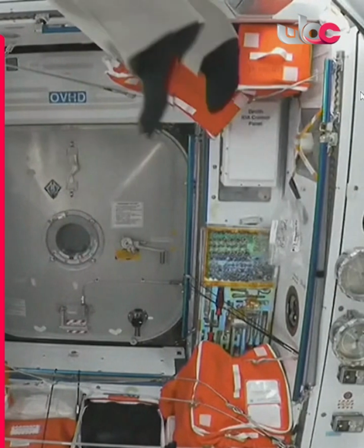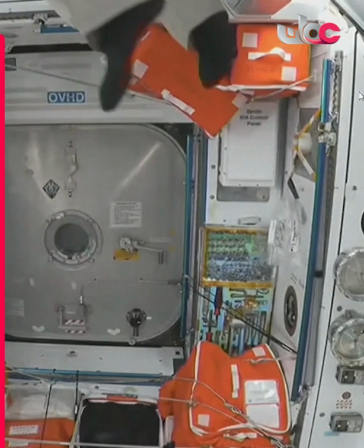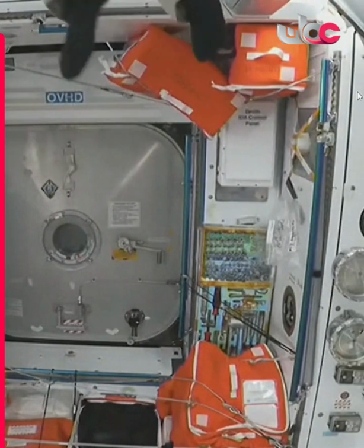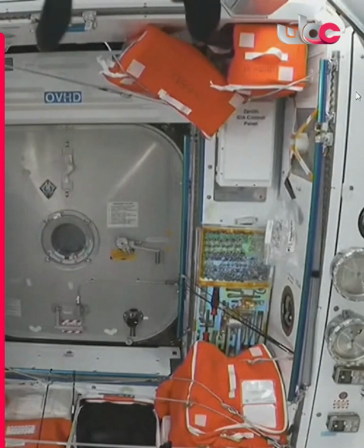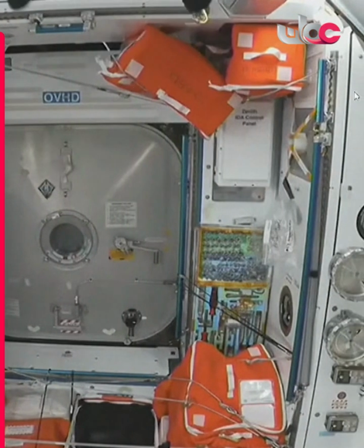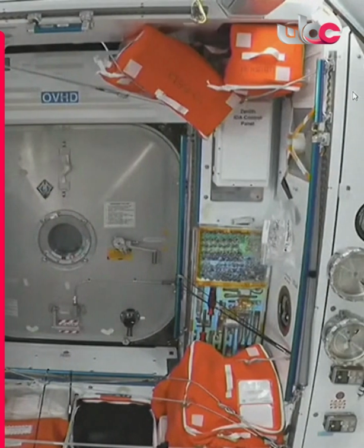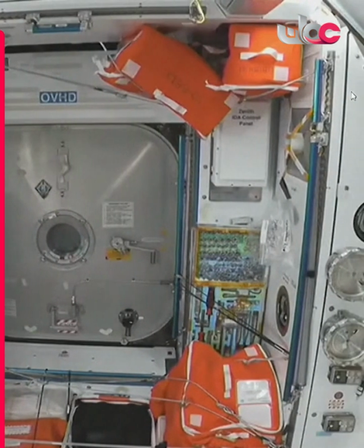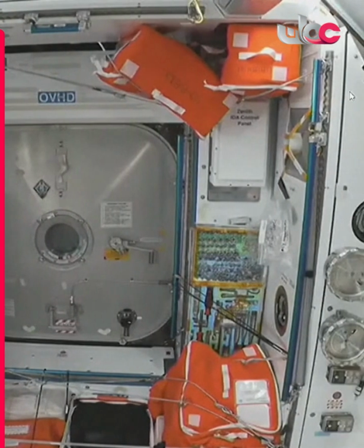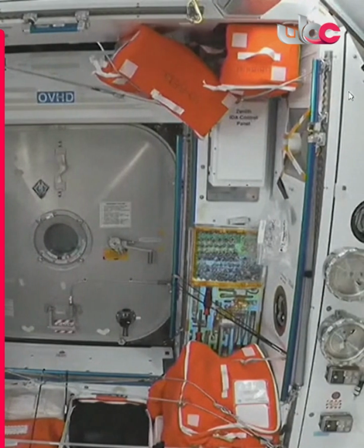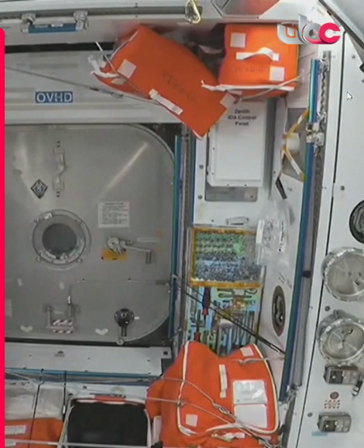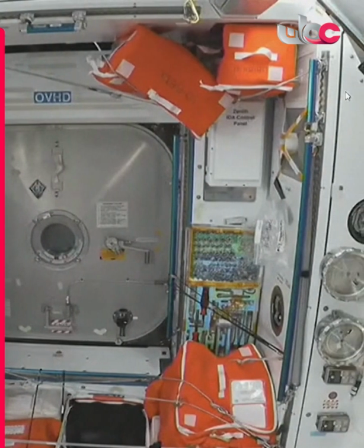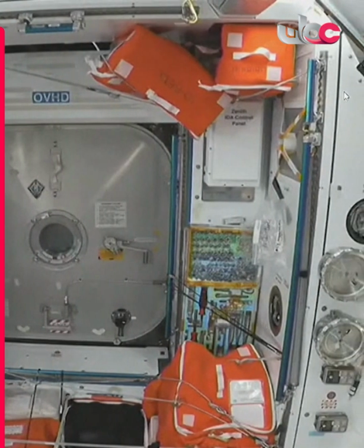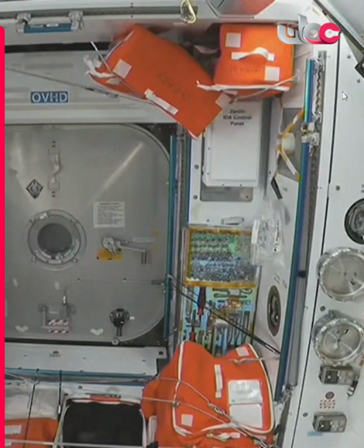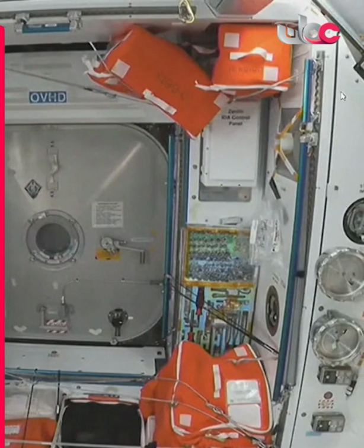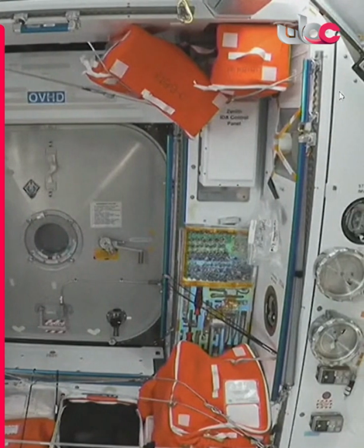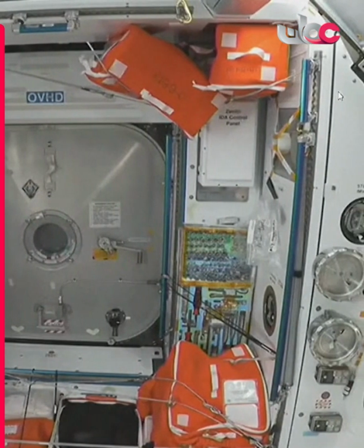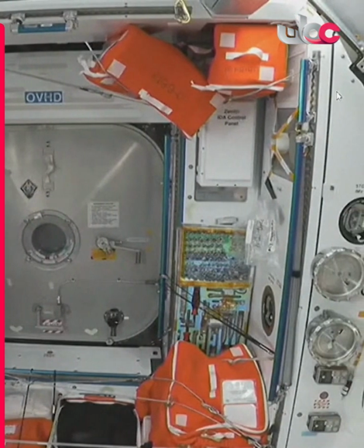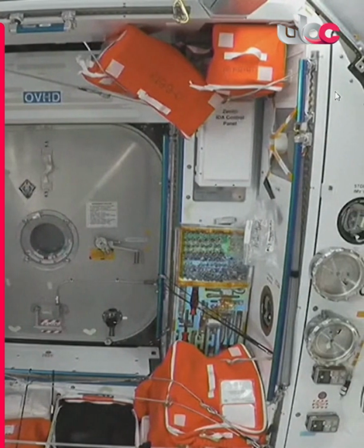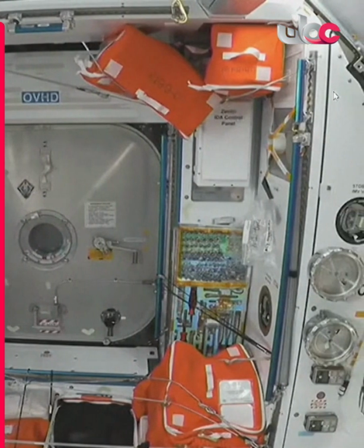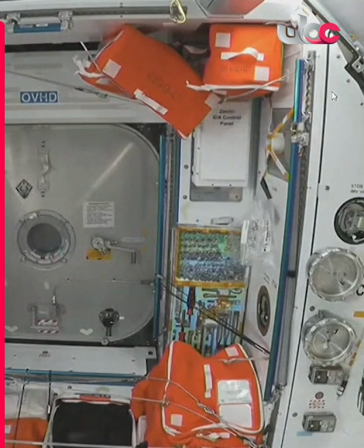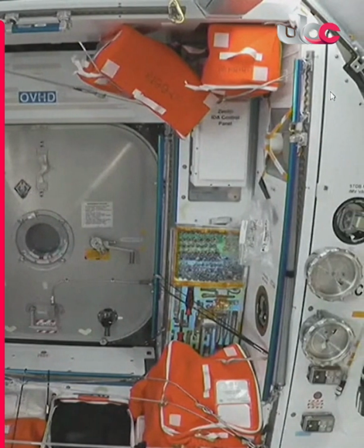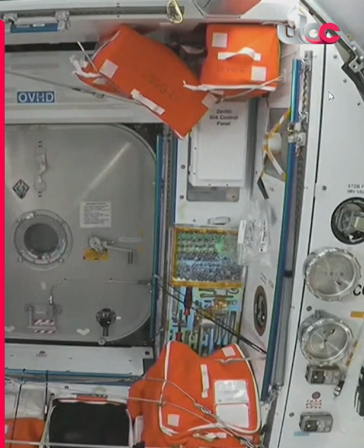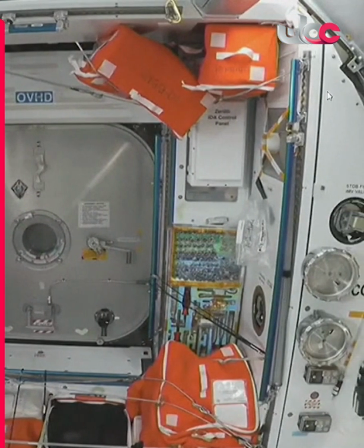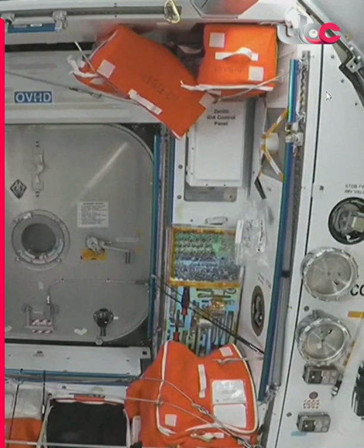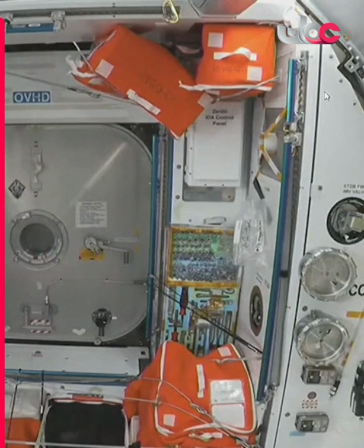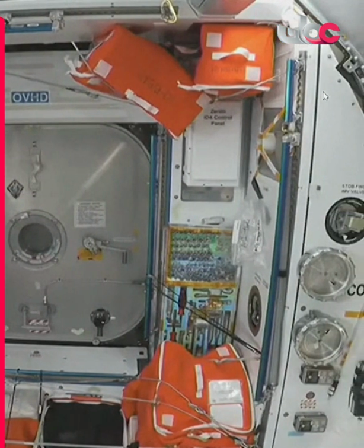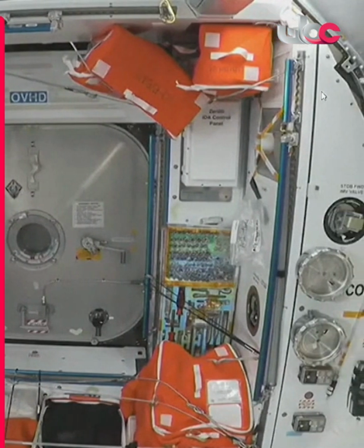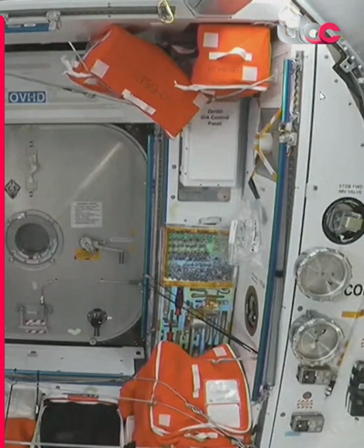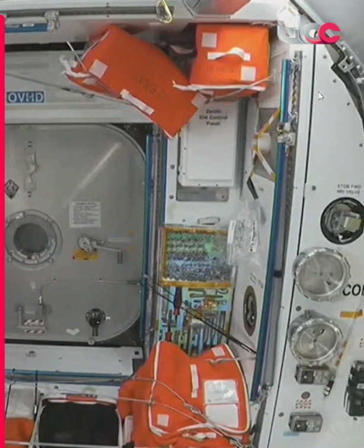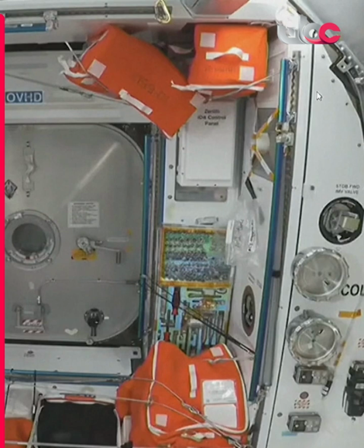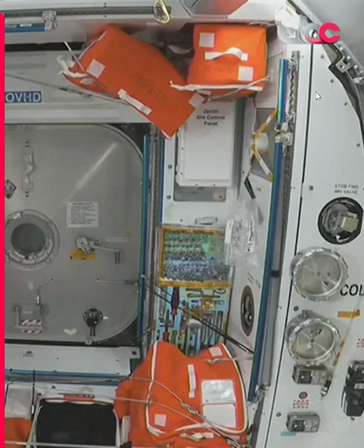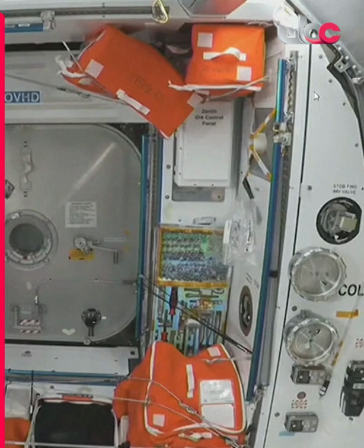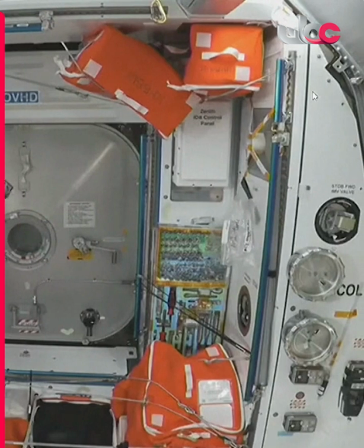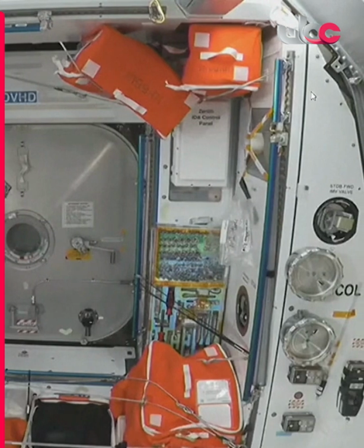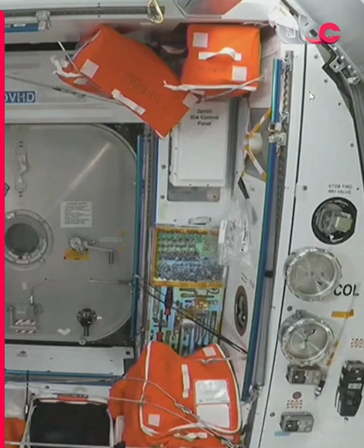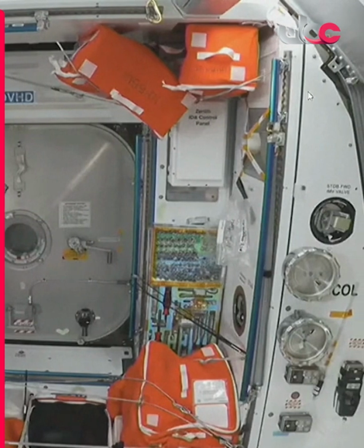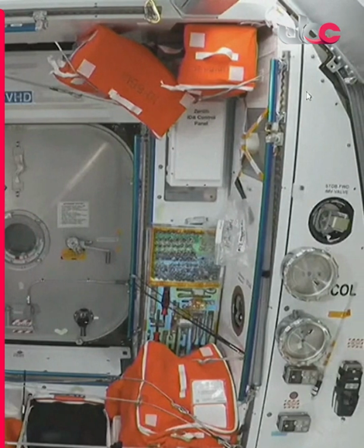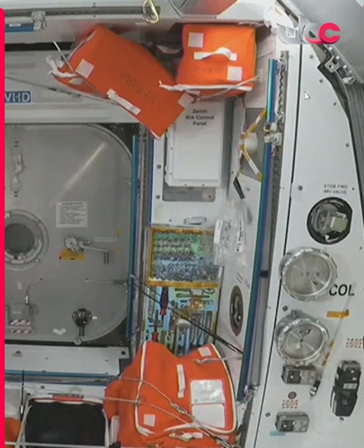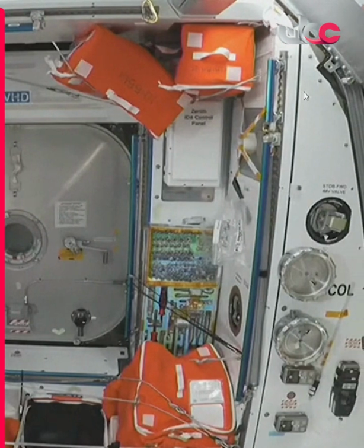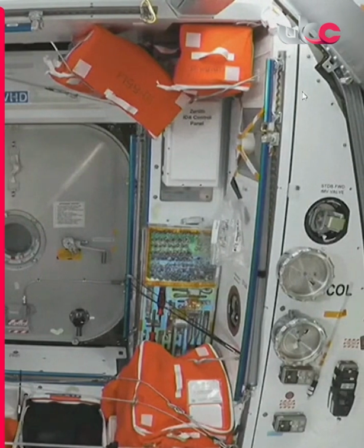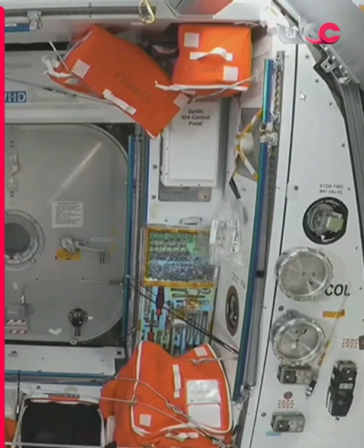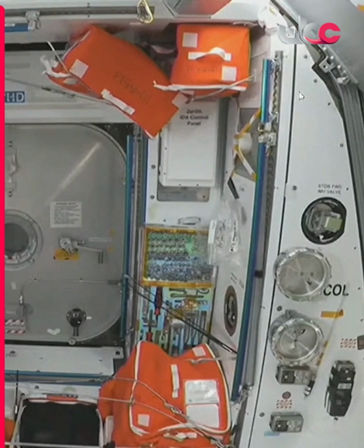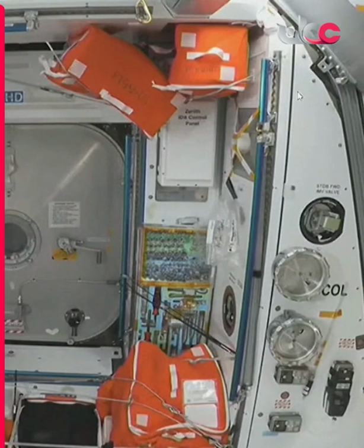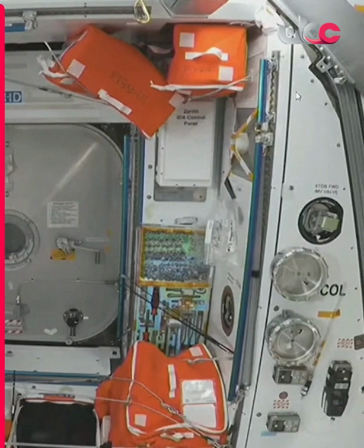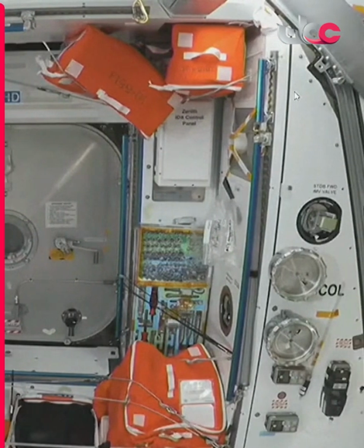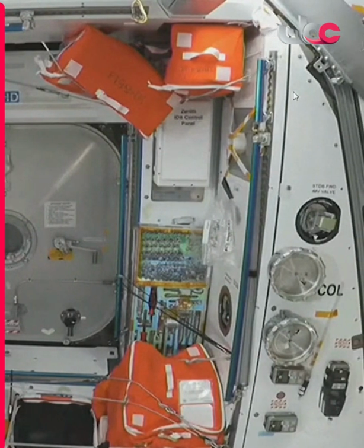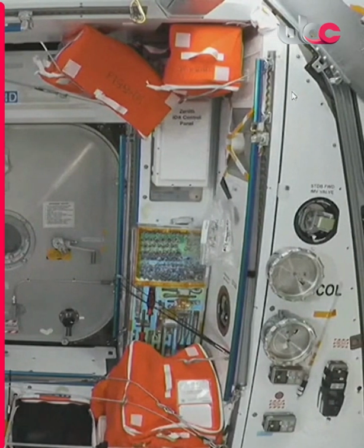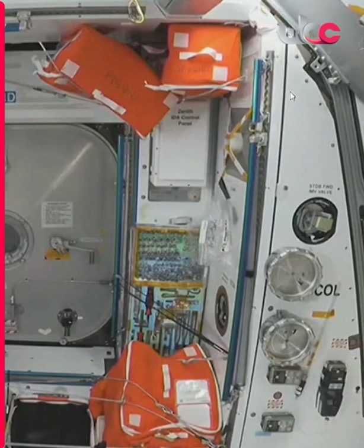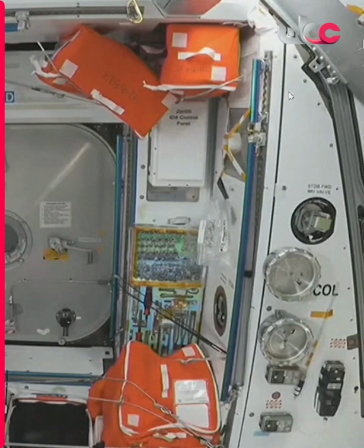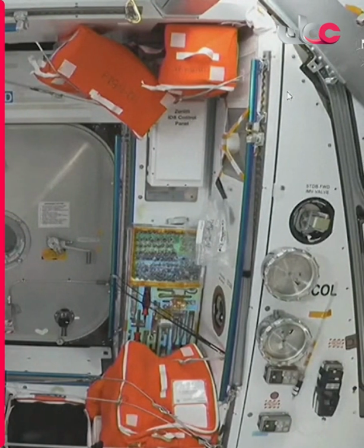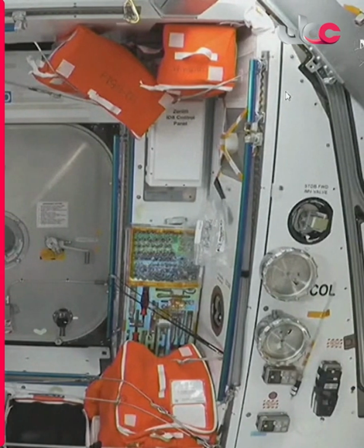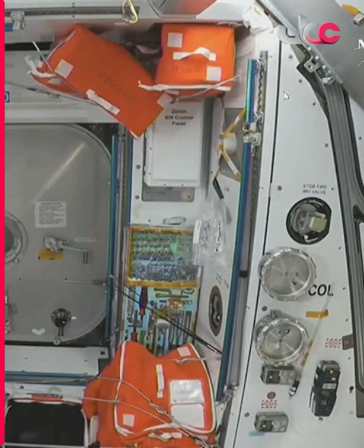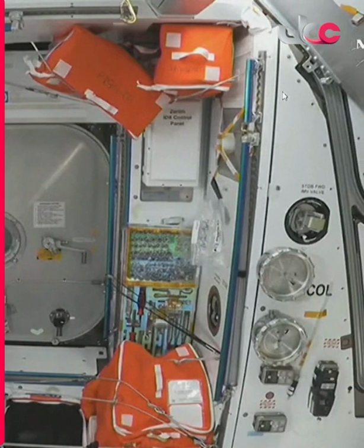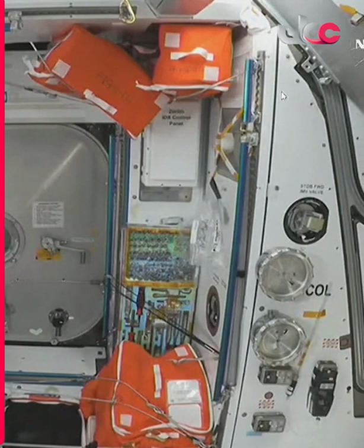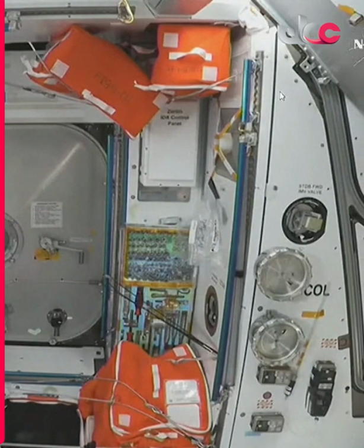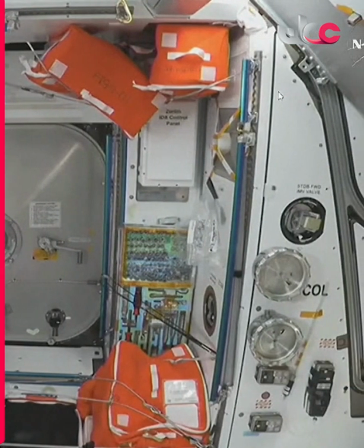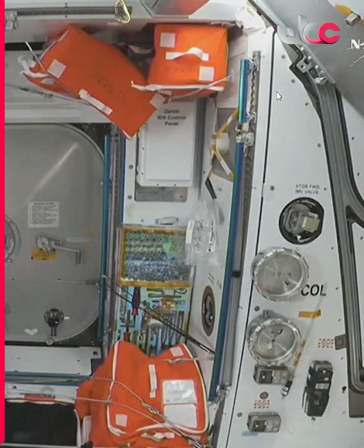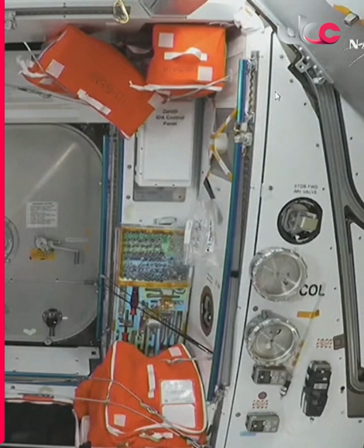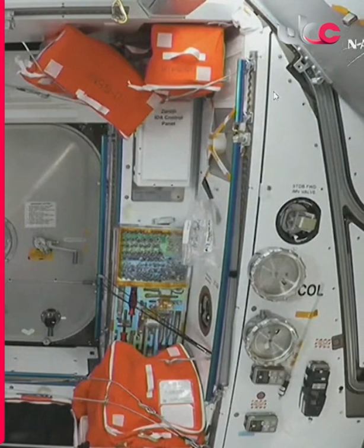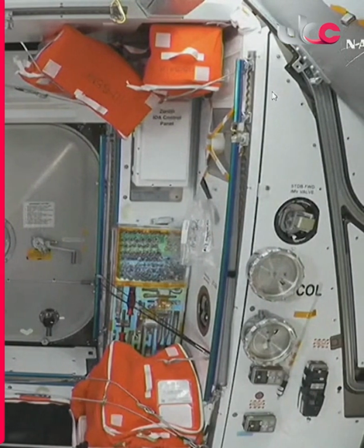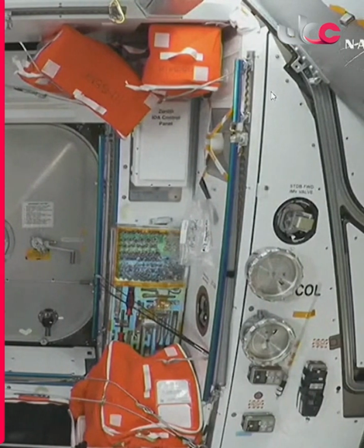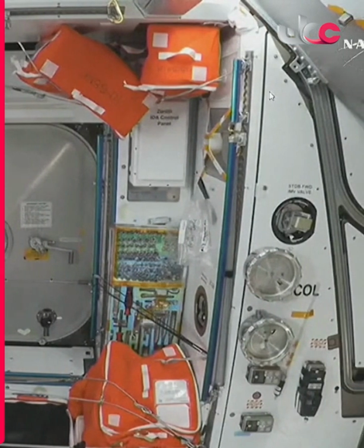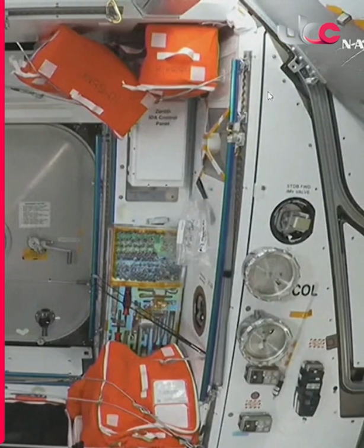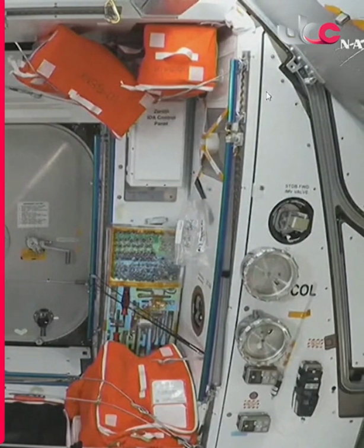They're on your screen. You just saw NASA astronaut Sunny Williams actually floating right in front of that hatch, which will be opened in just a little bit.